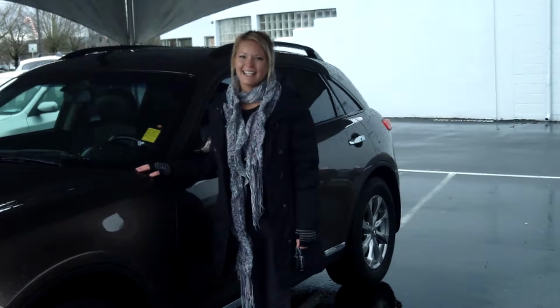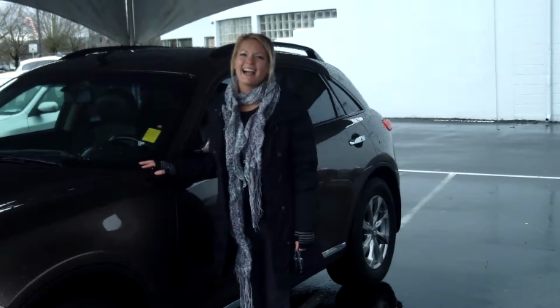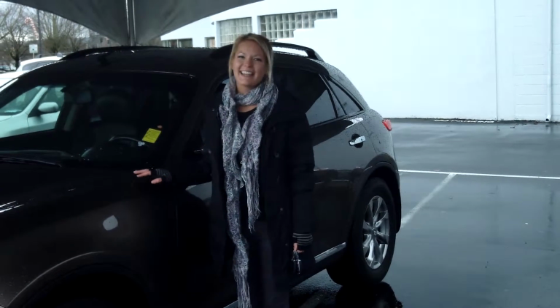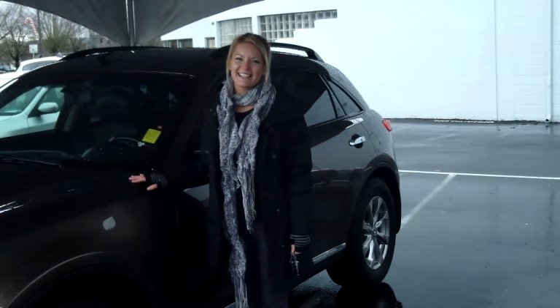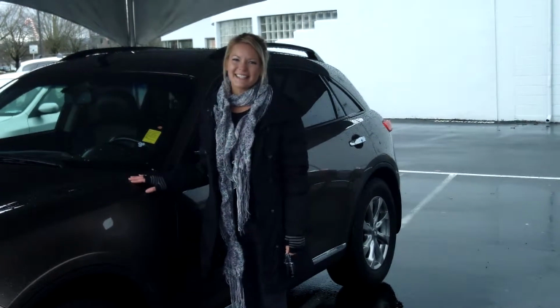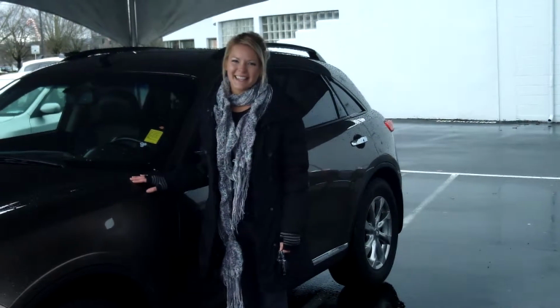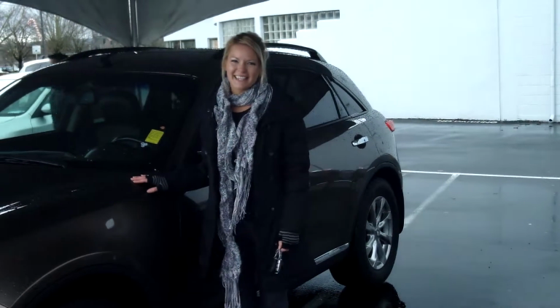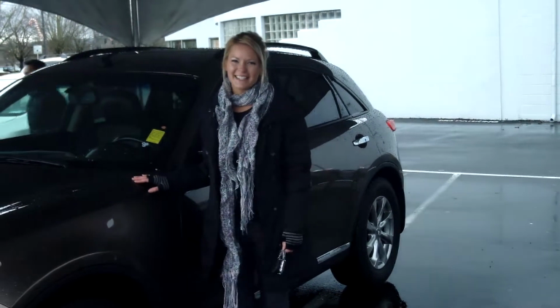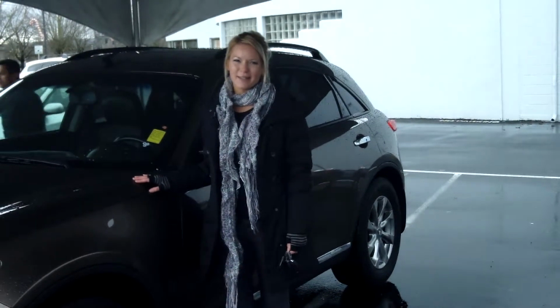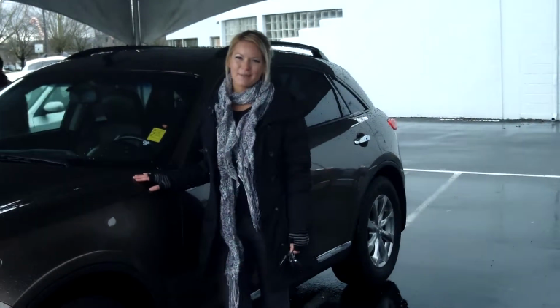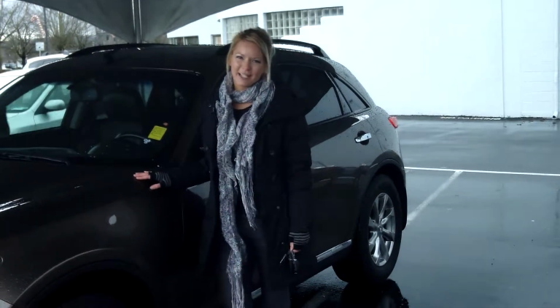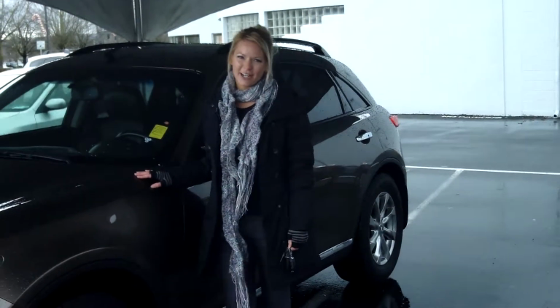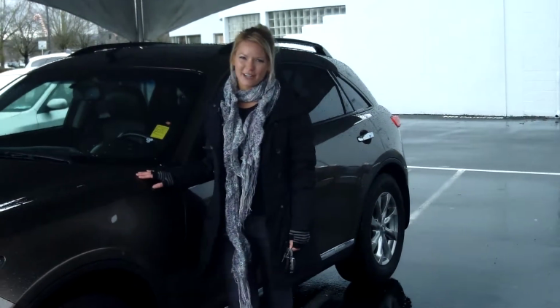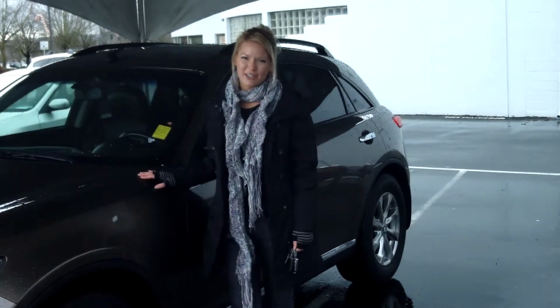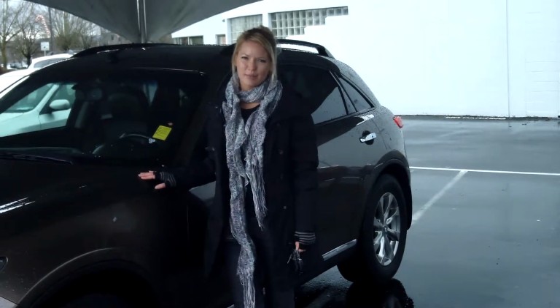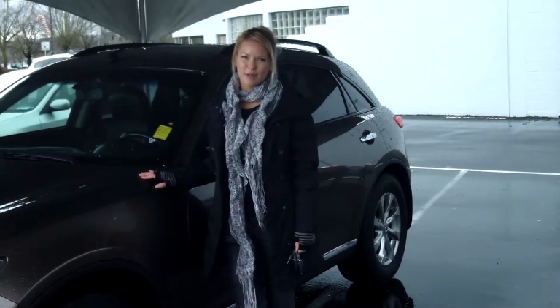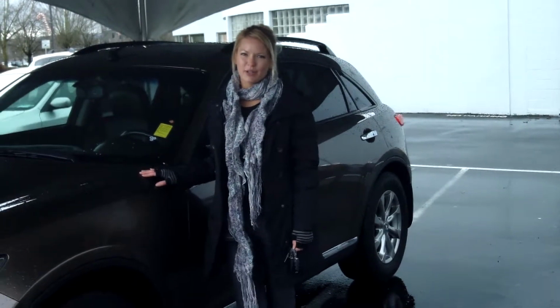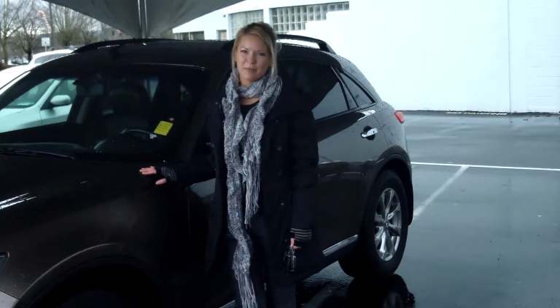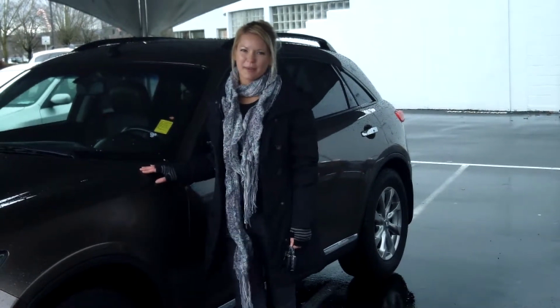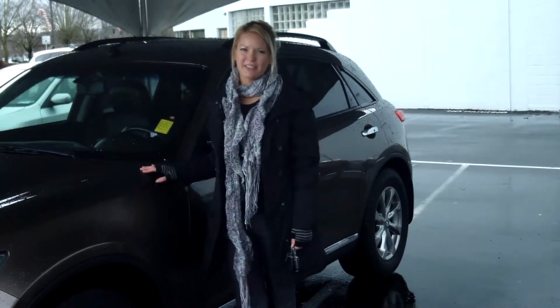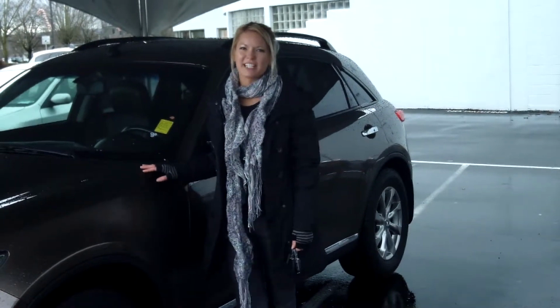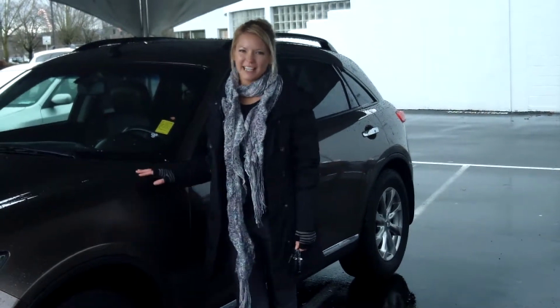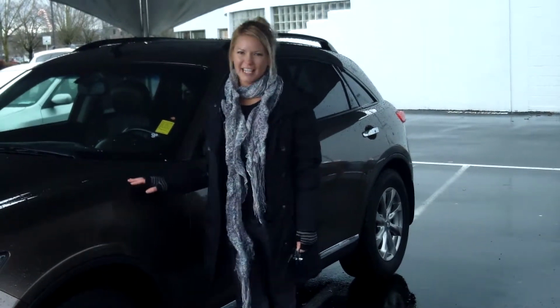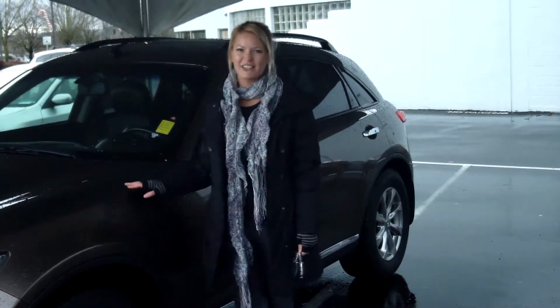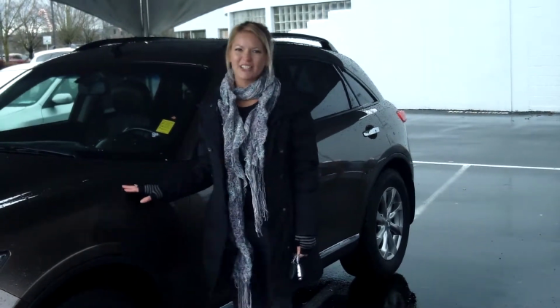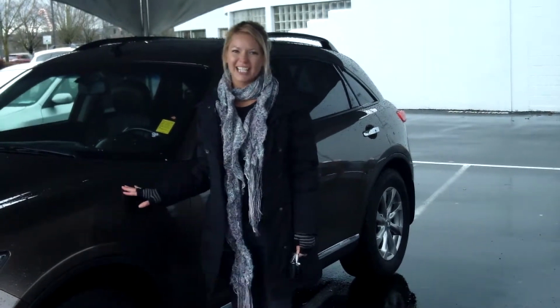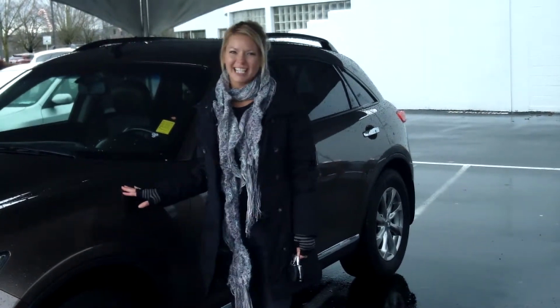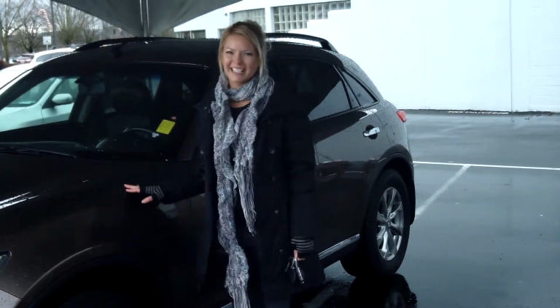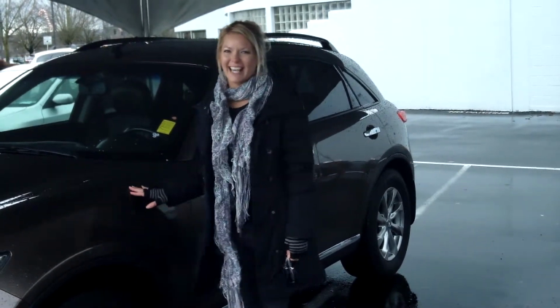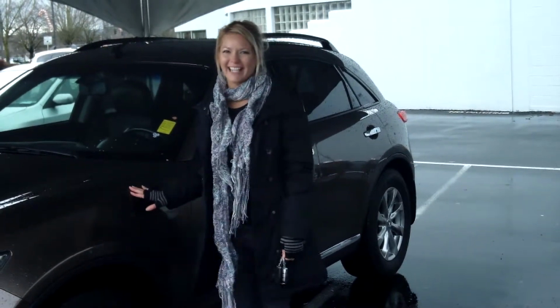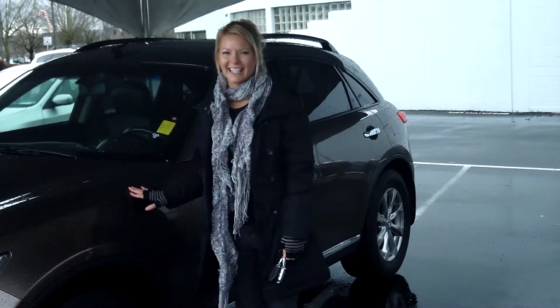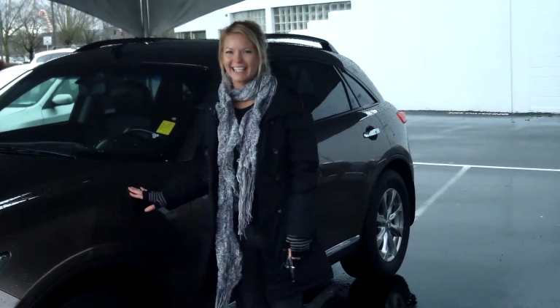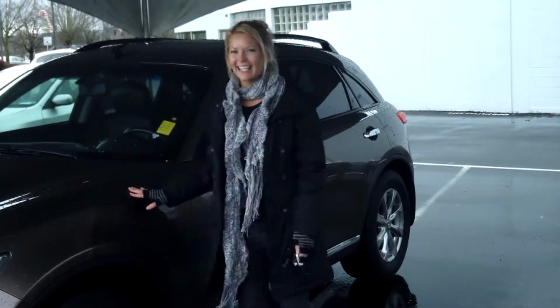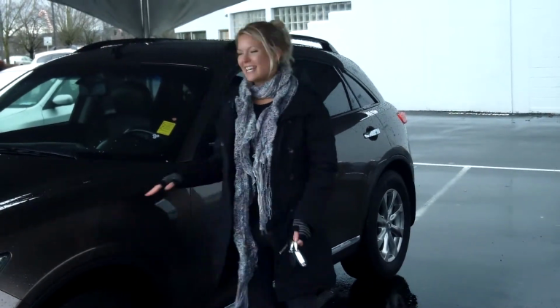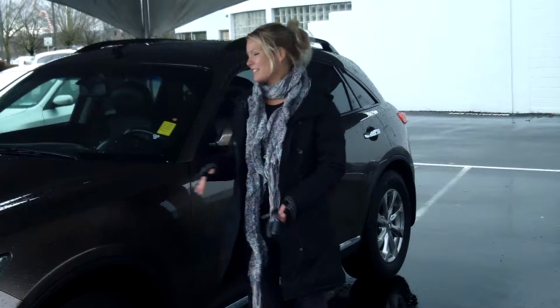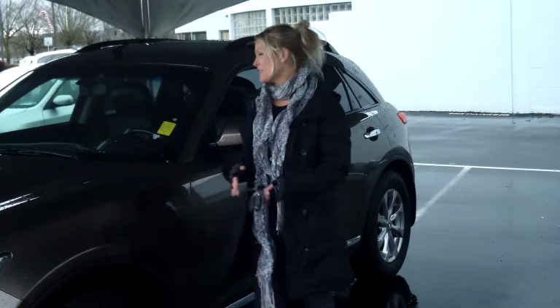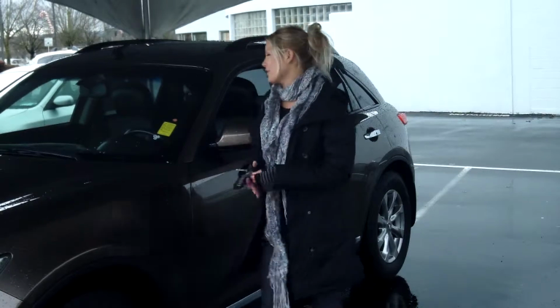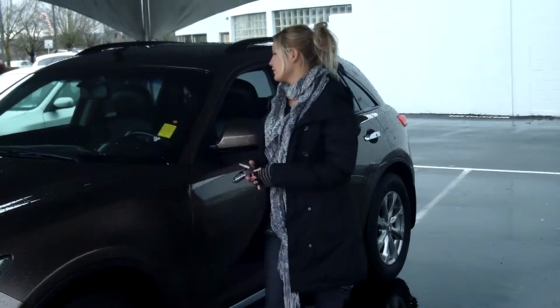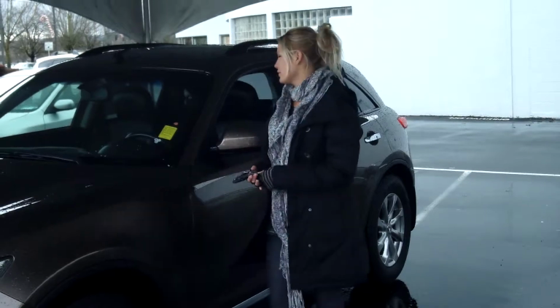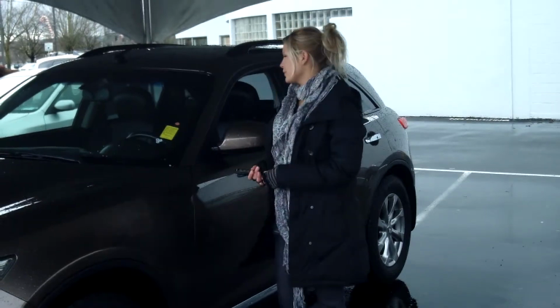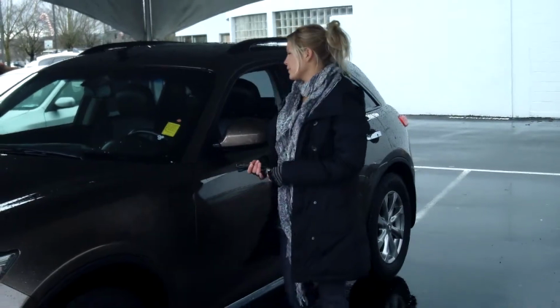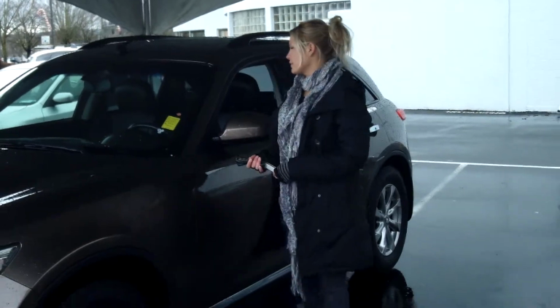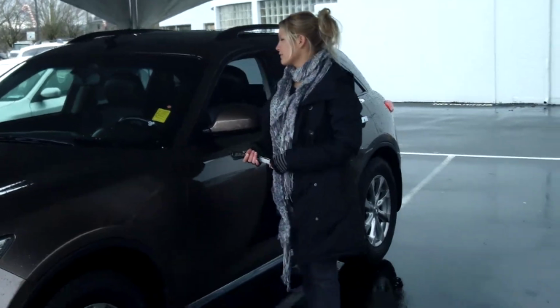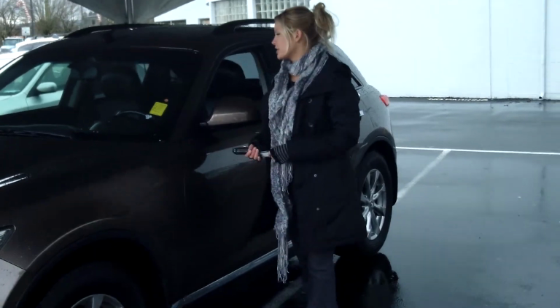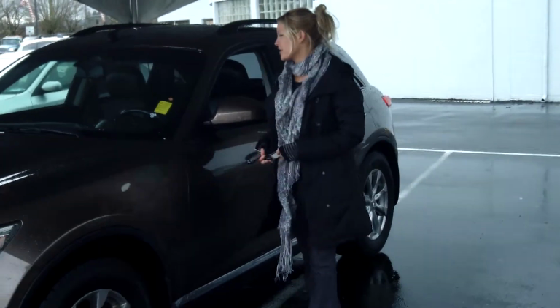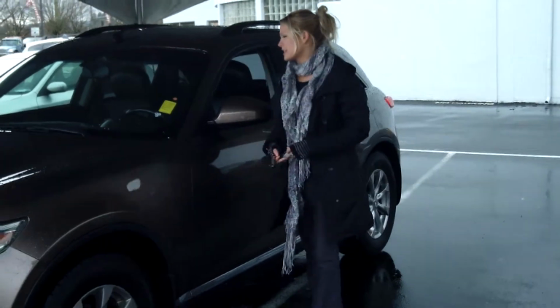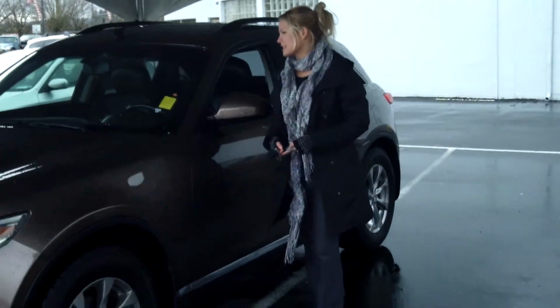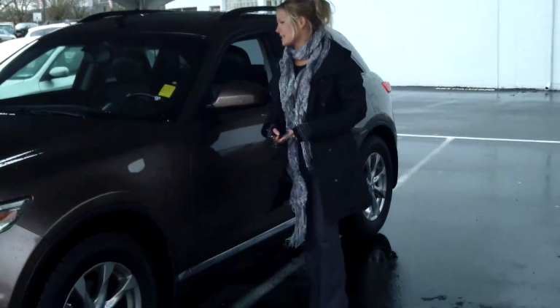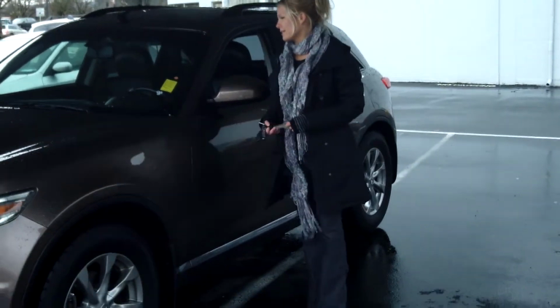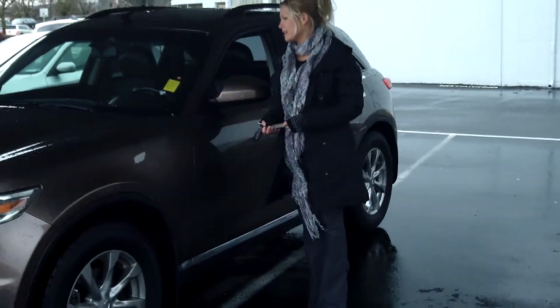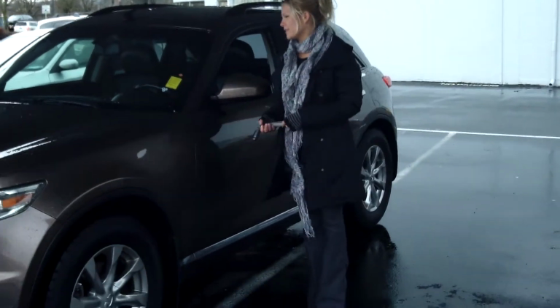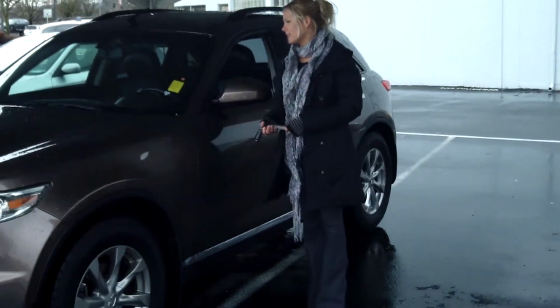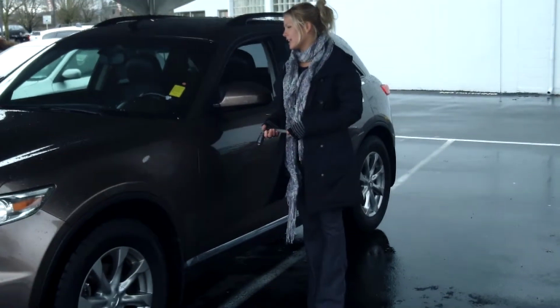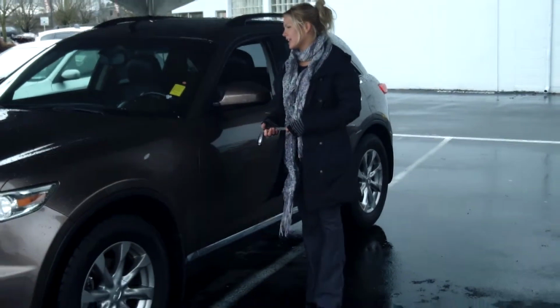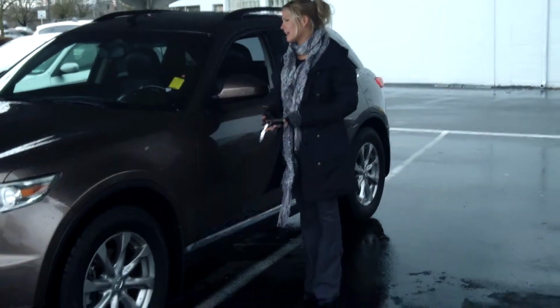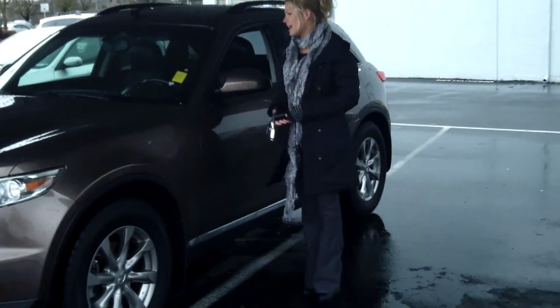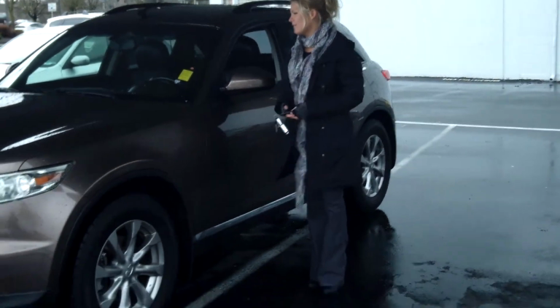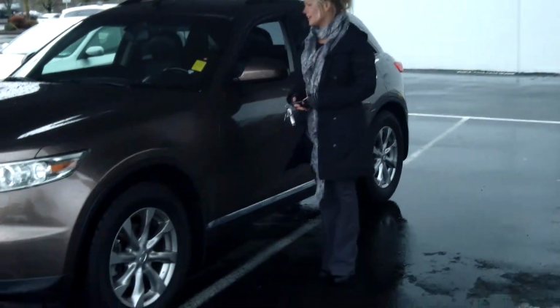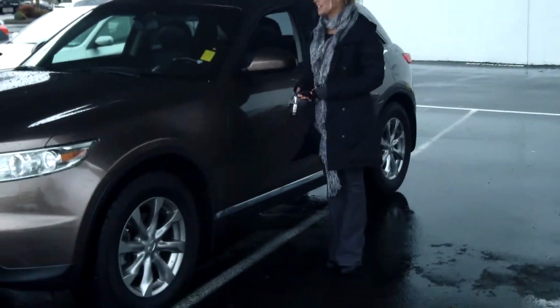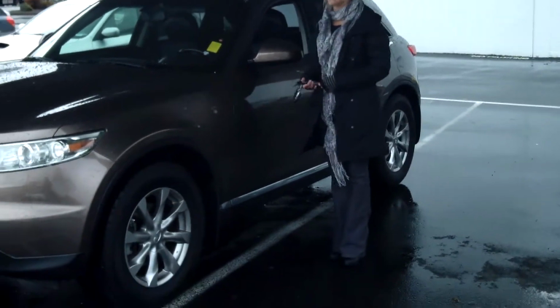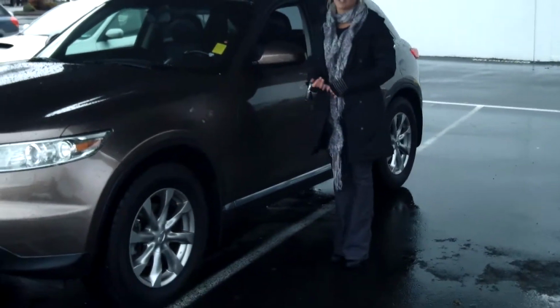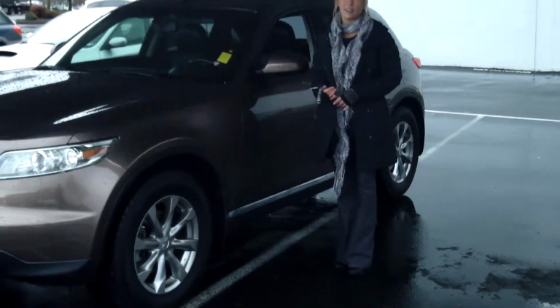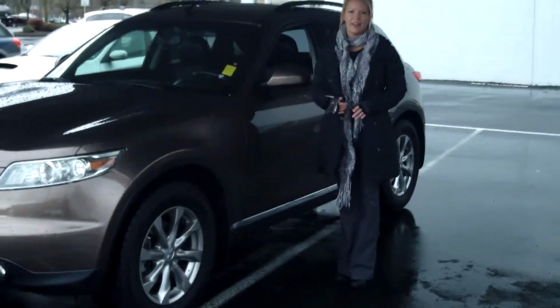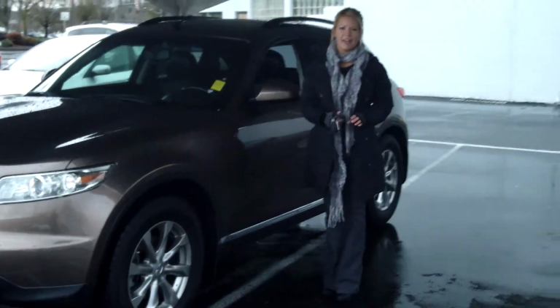Hi, this is Lacey. I'm here at Car Subaru in Beaverton. Thanks for clicking on that link. This is your virtual tour of the 2007 Infiniti FX35.